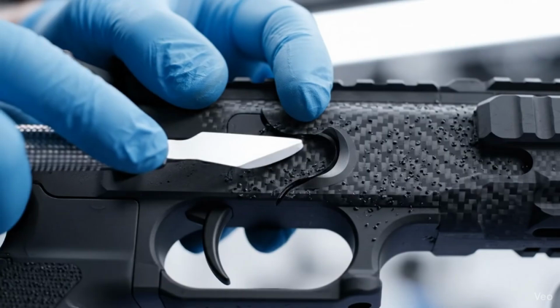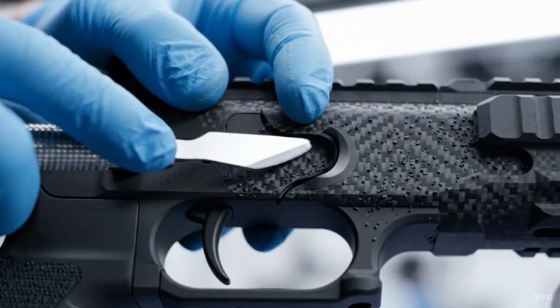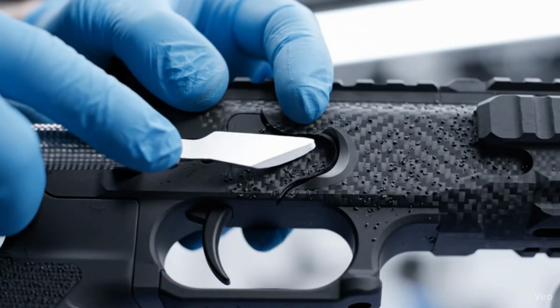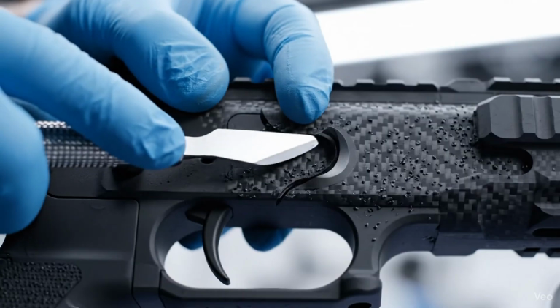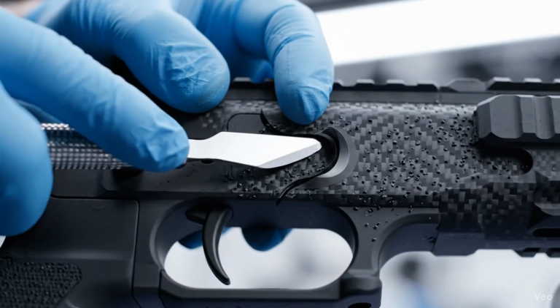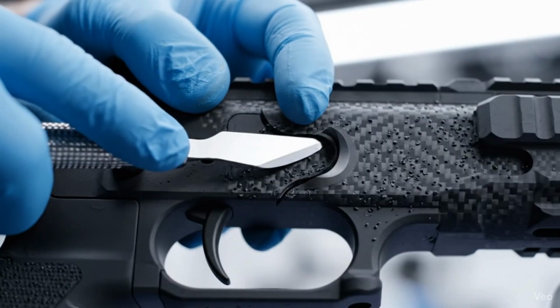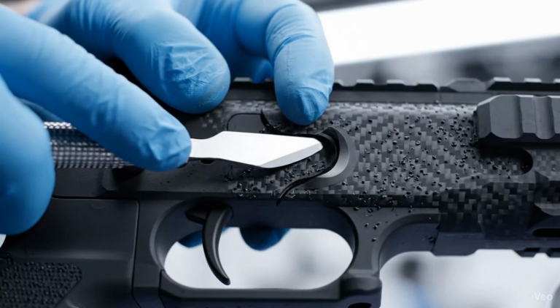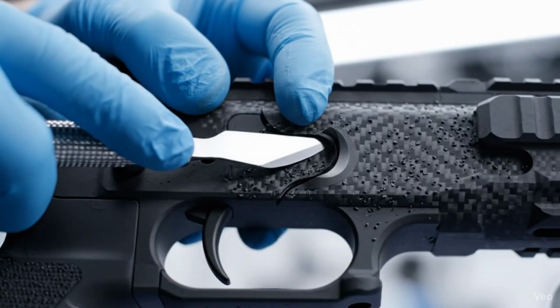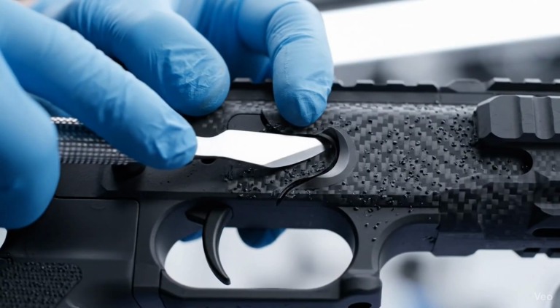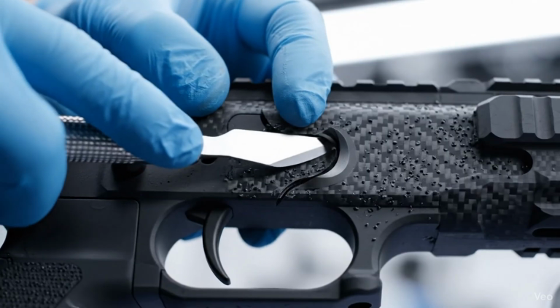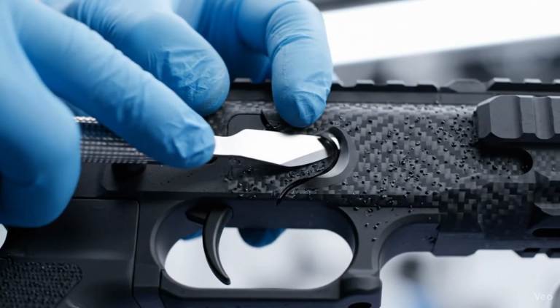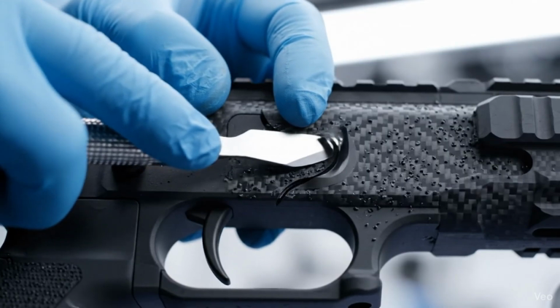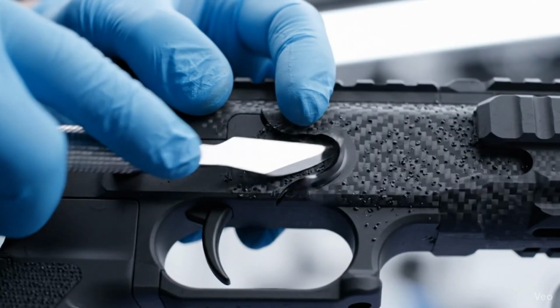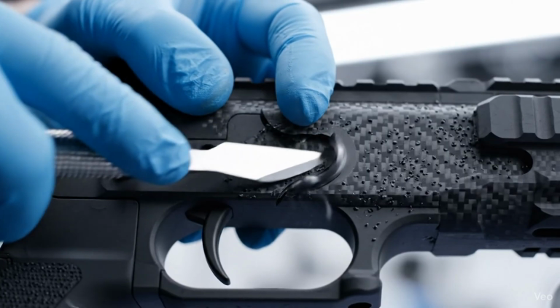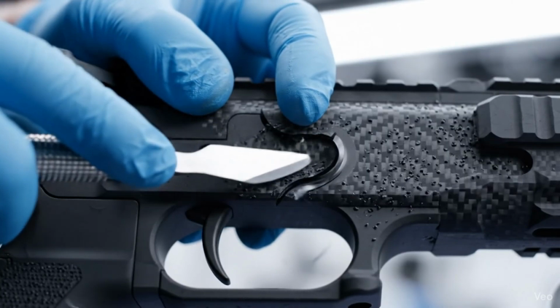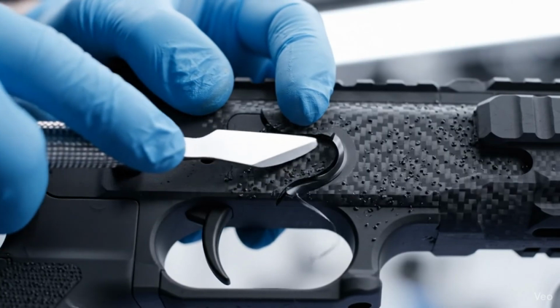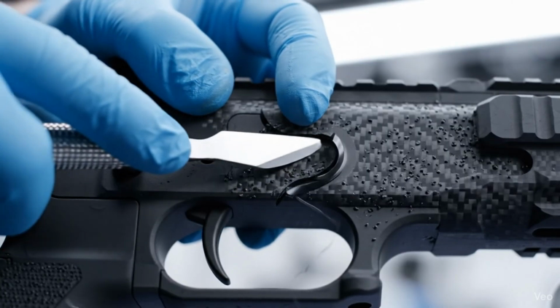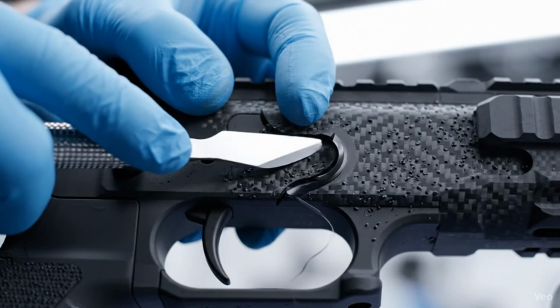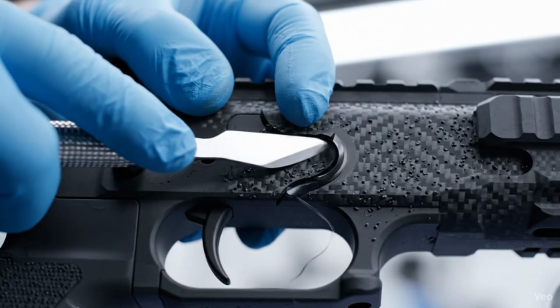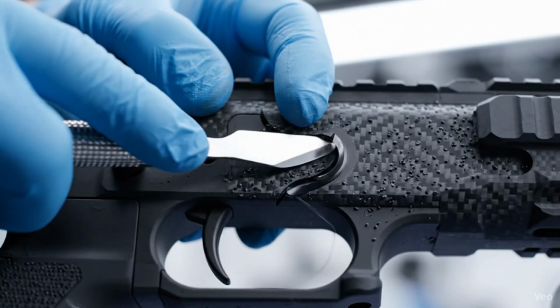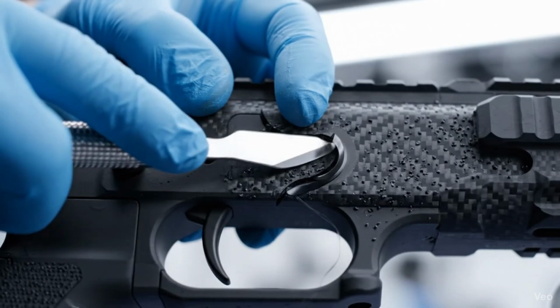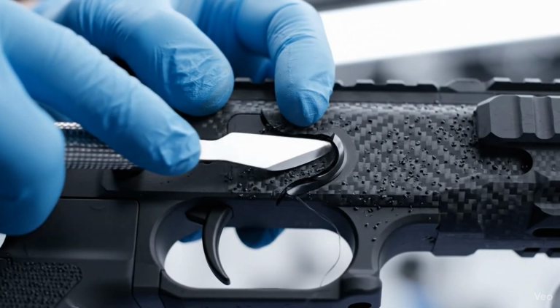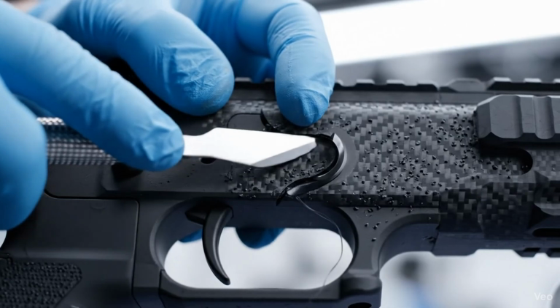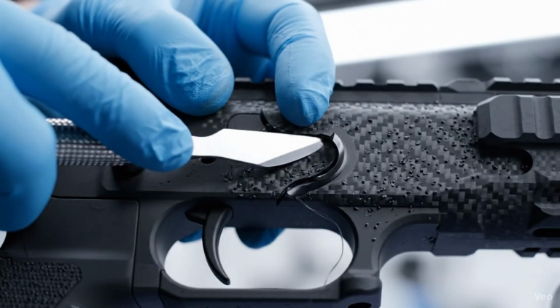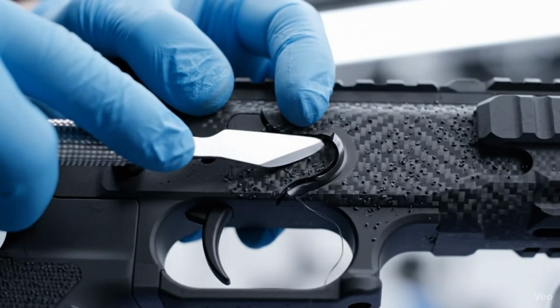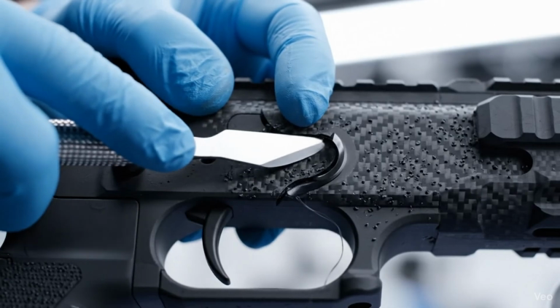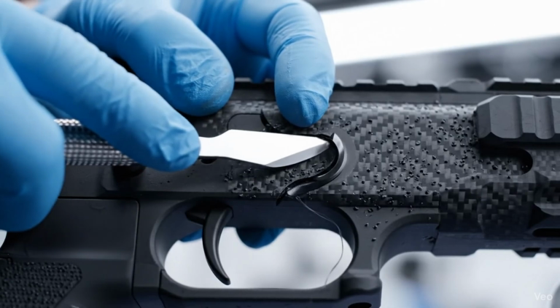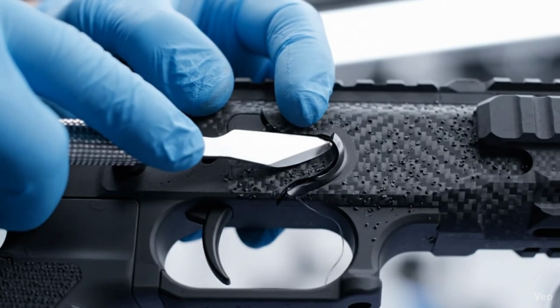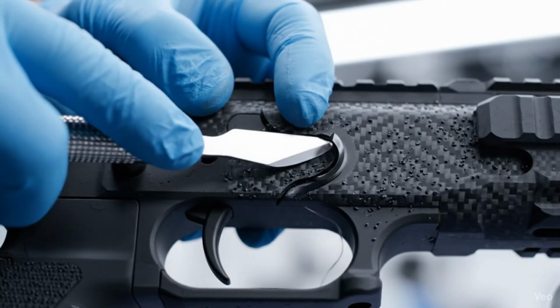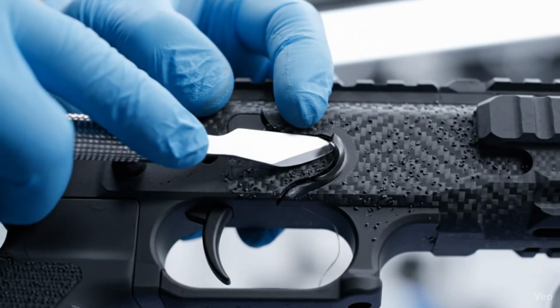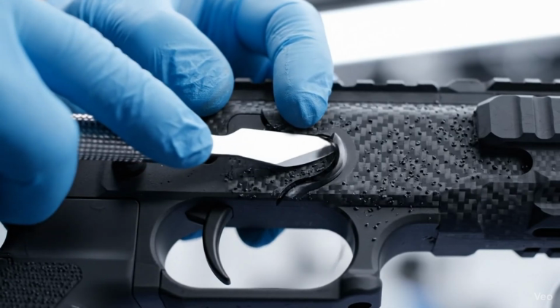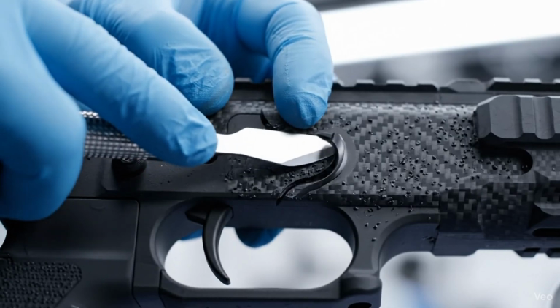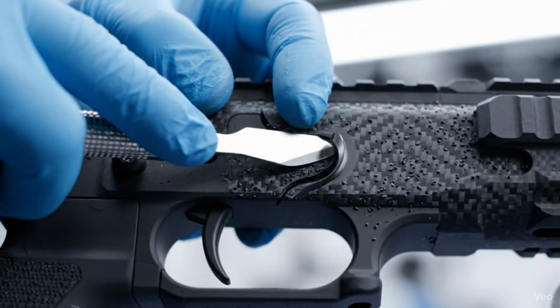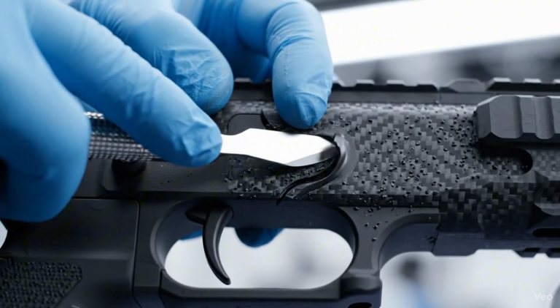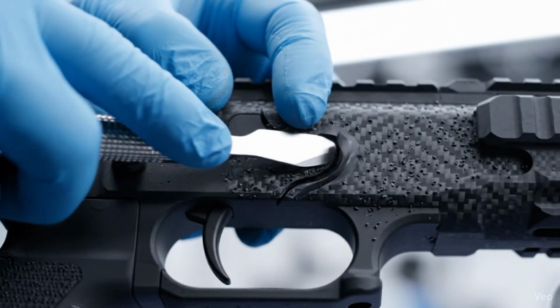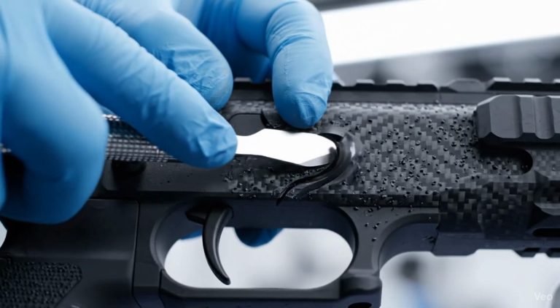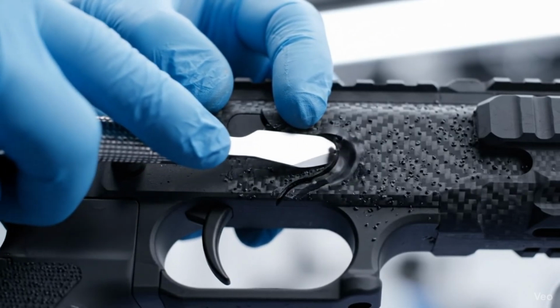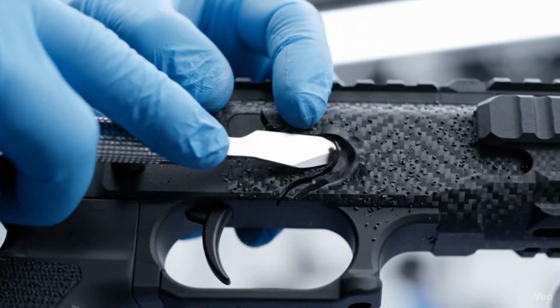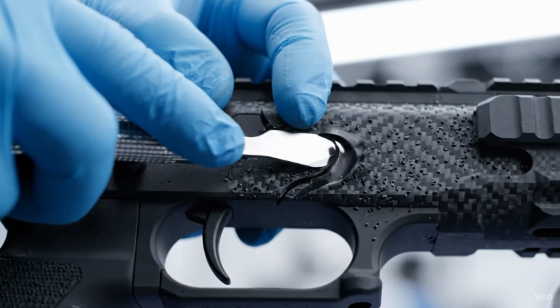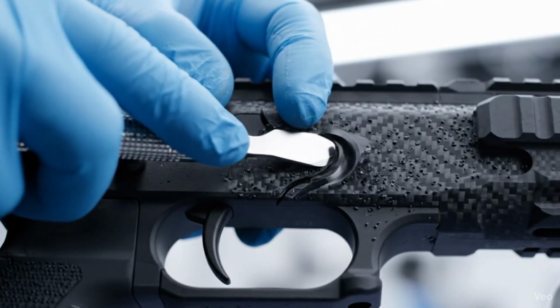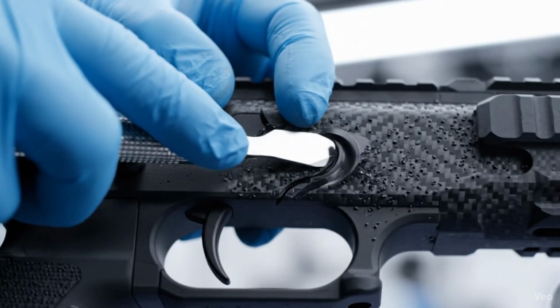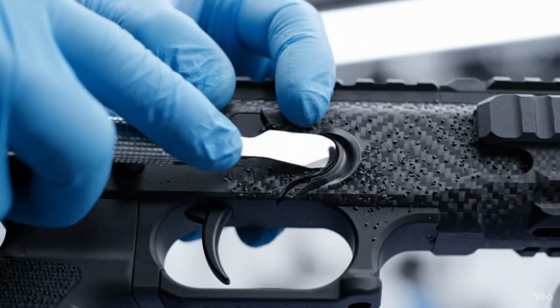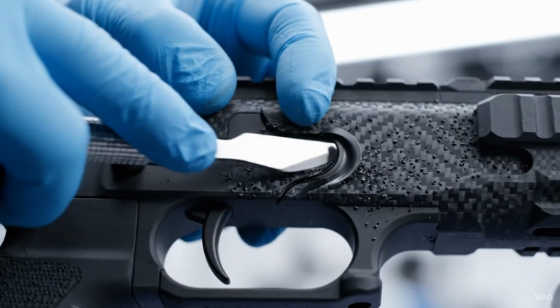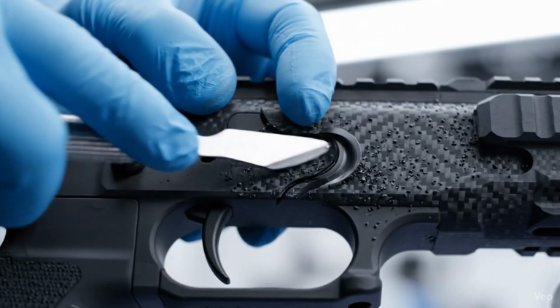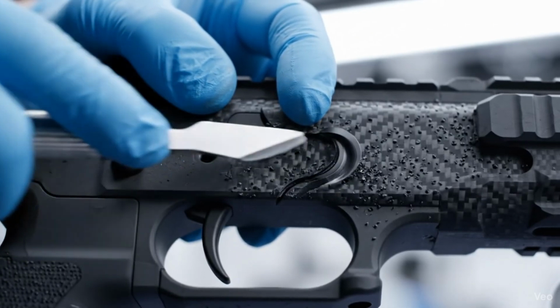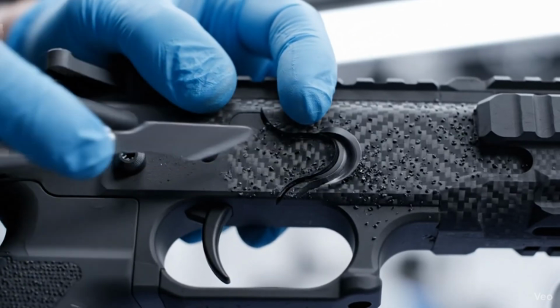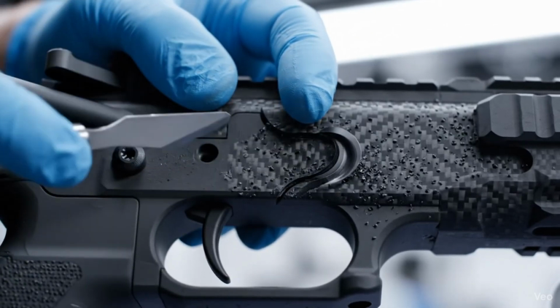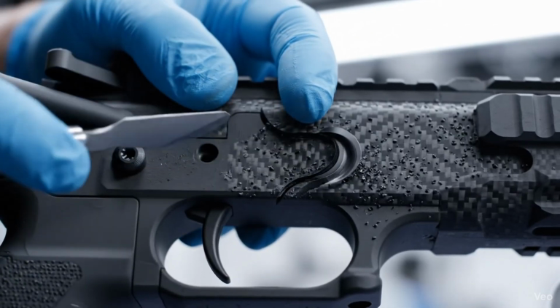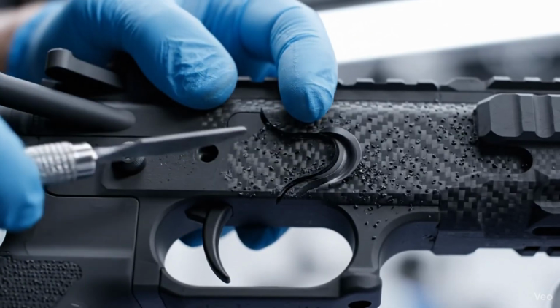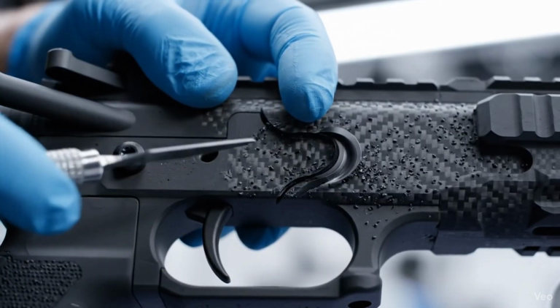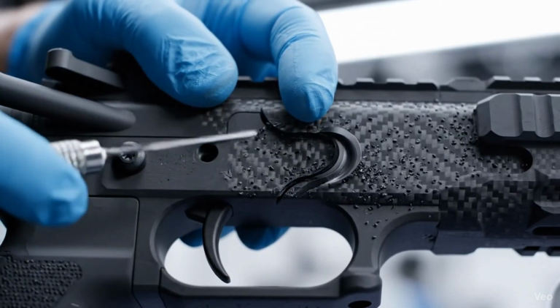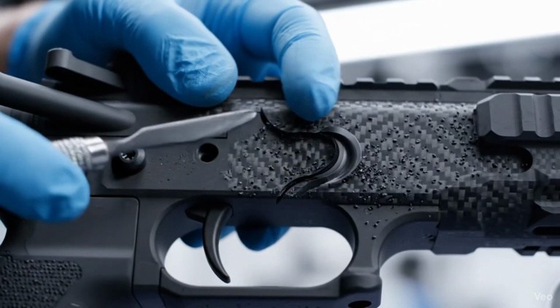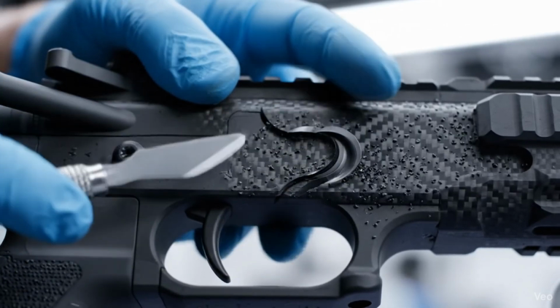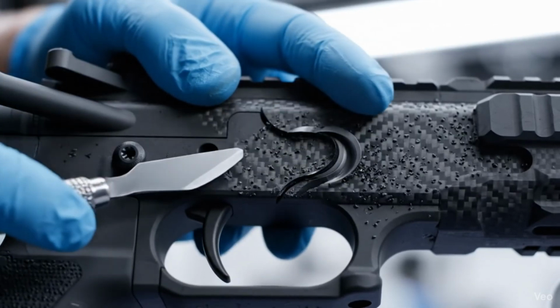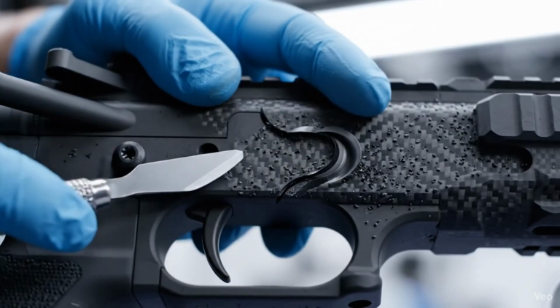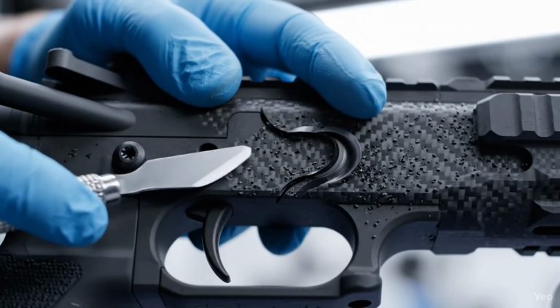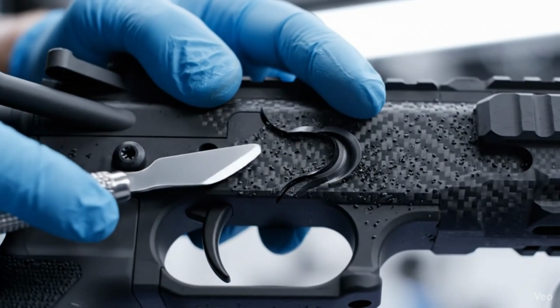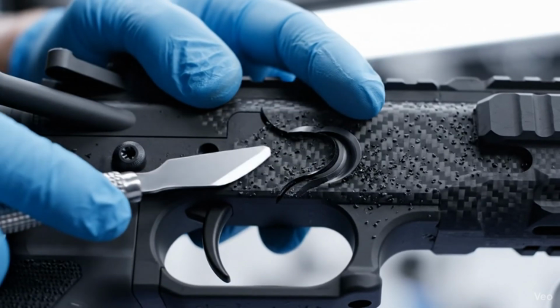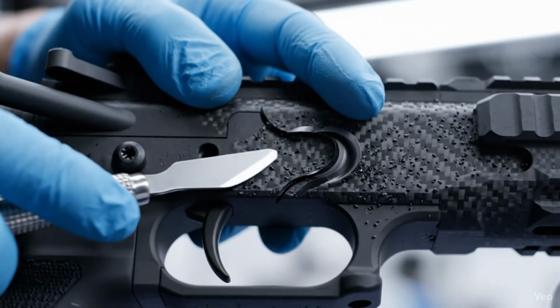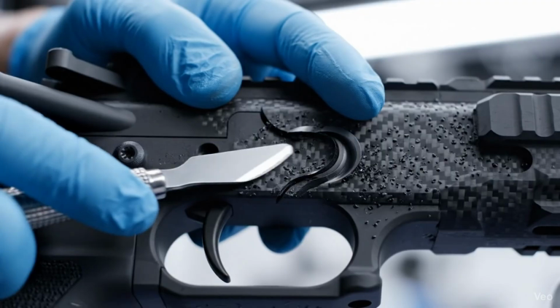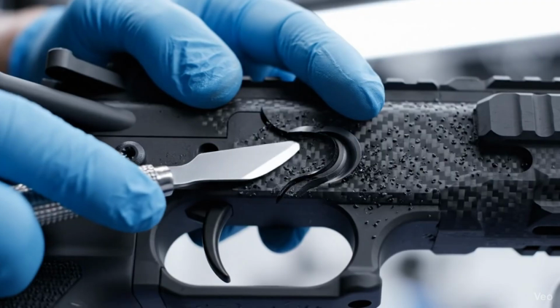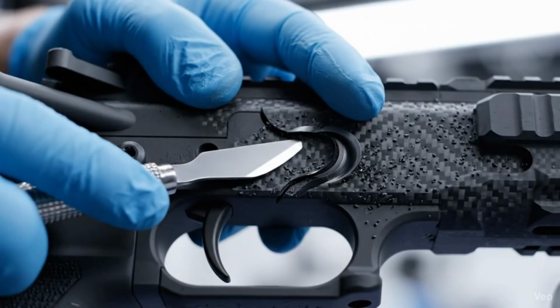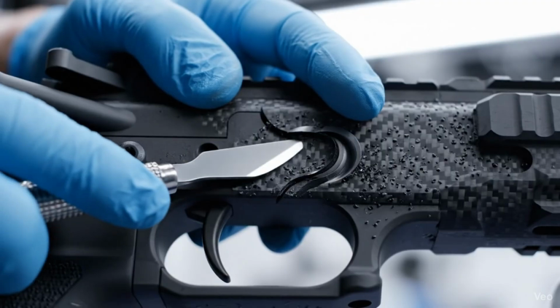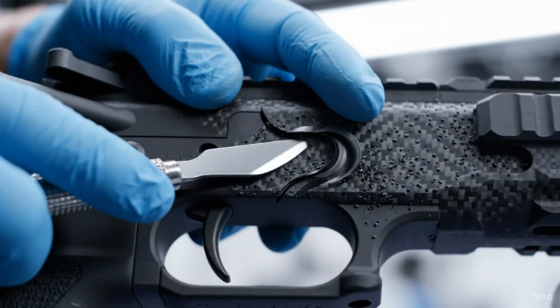Utilizing a stainless steel scalpel, the technician meticulously removes the excess flash, ensuring a flawless finish for the SCAR-H component.